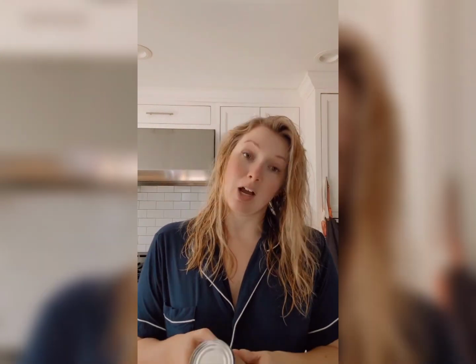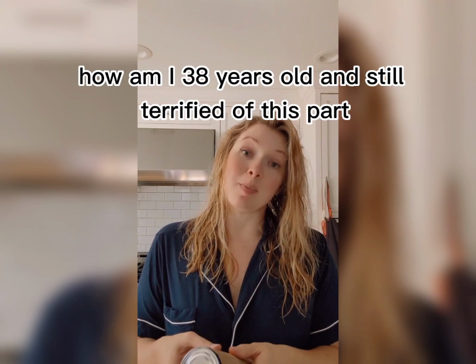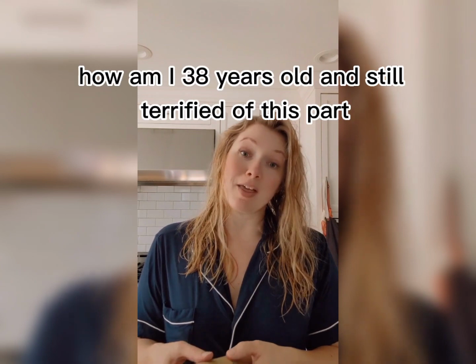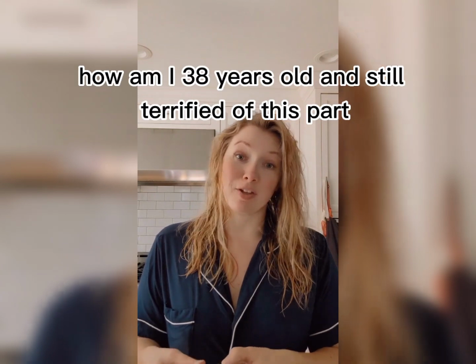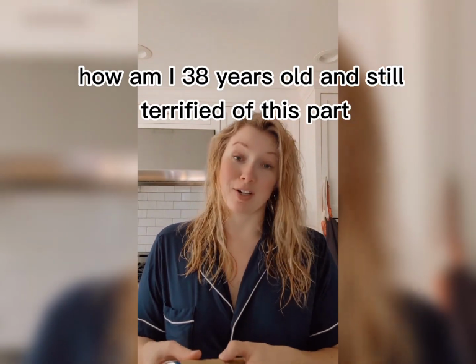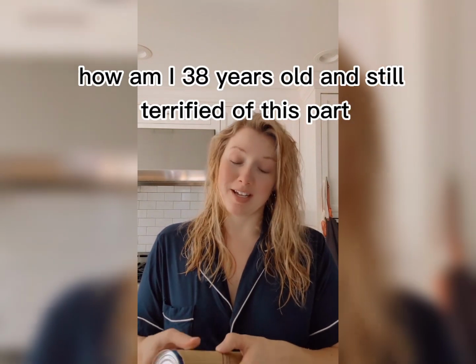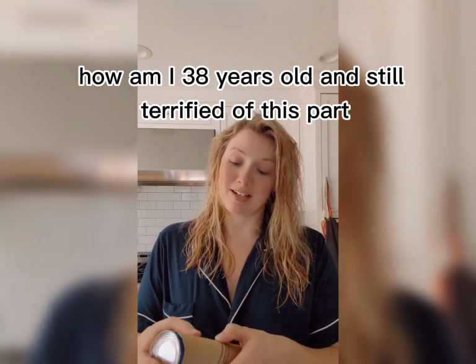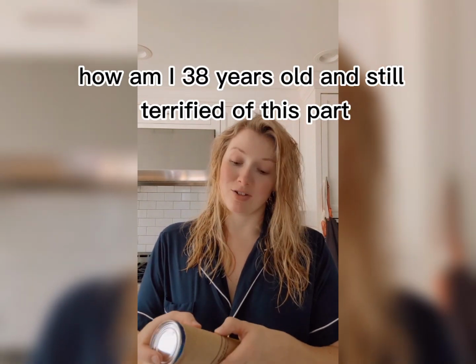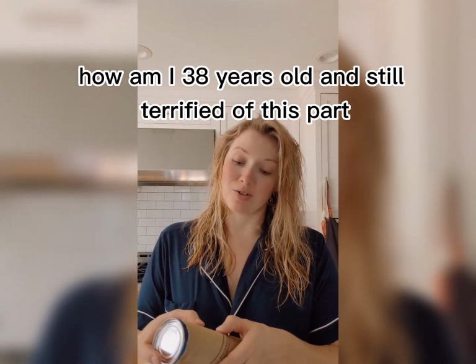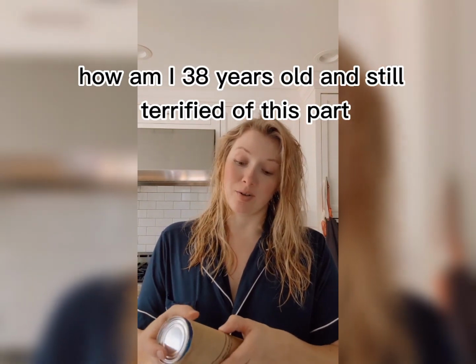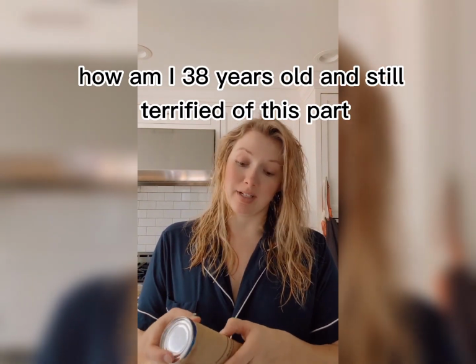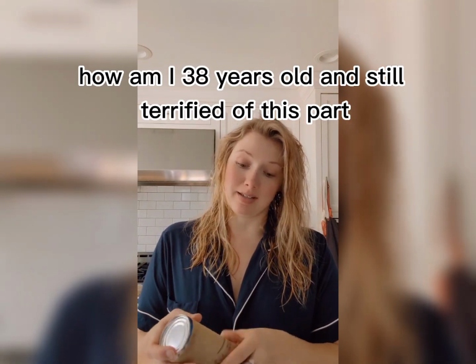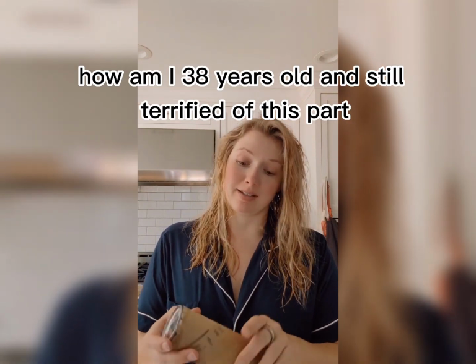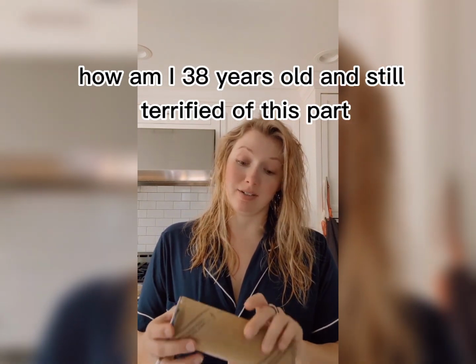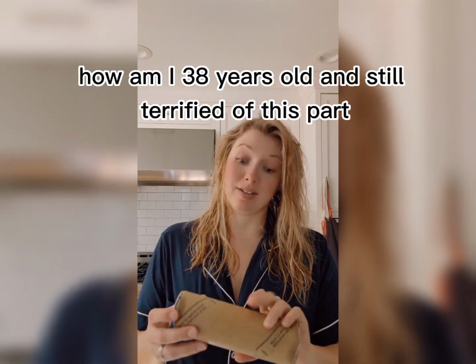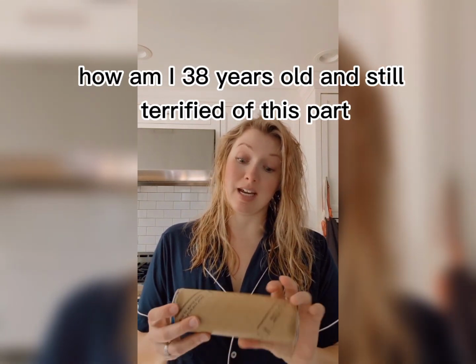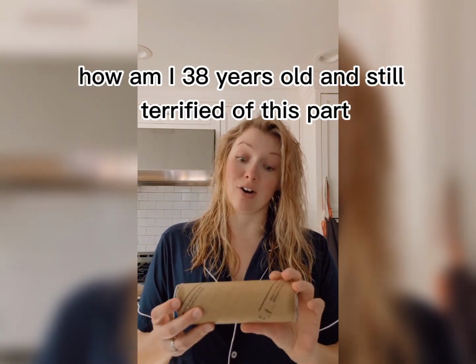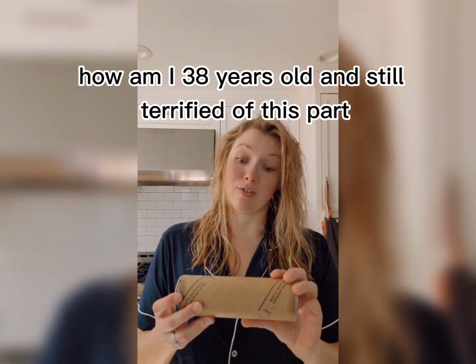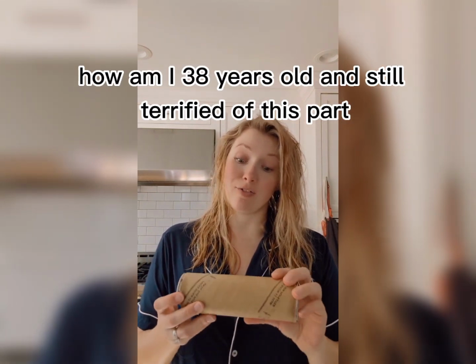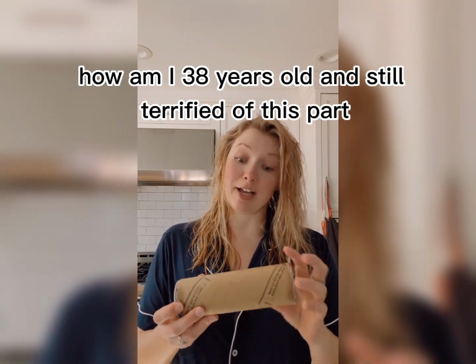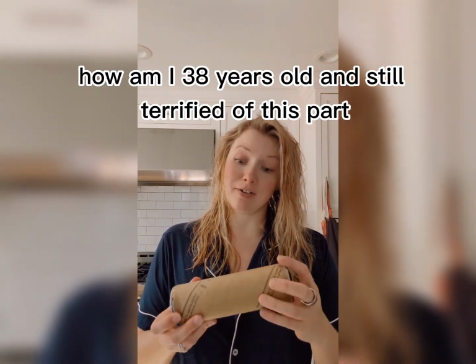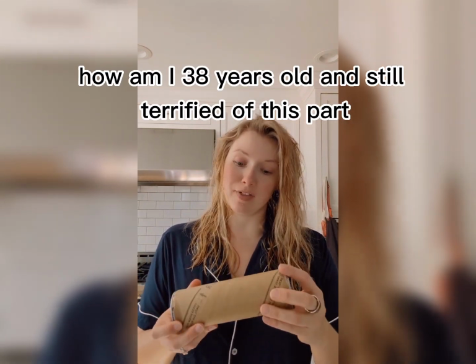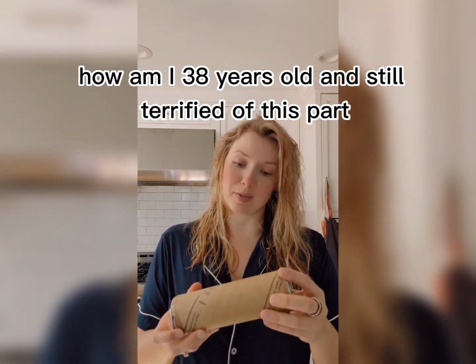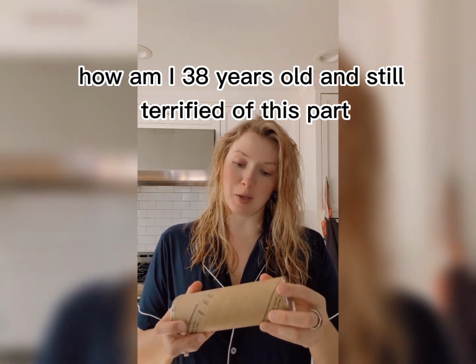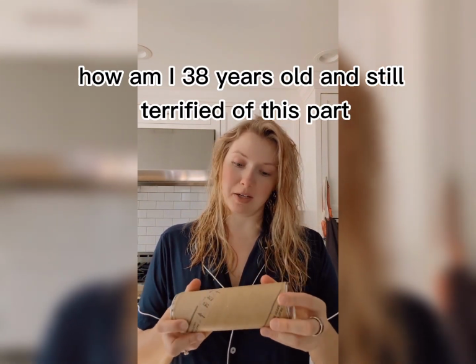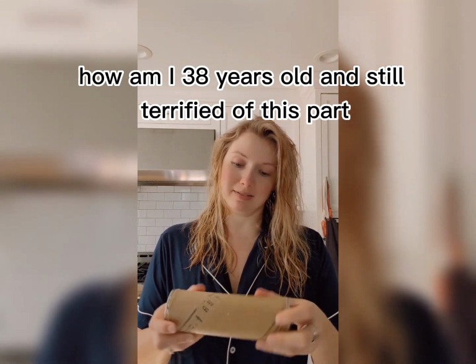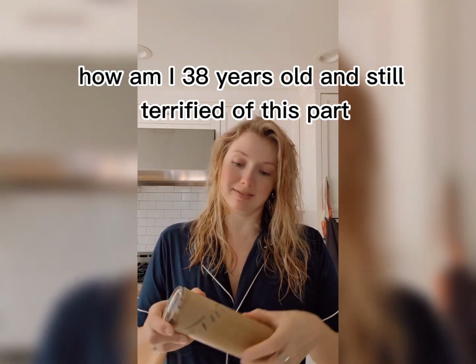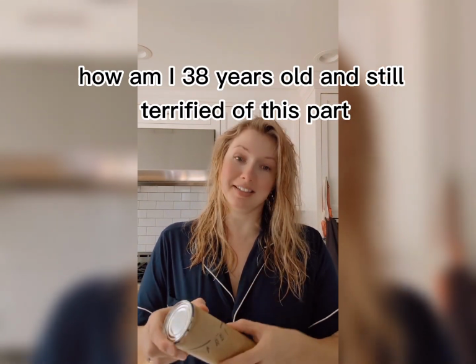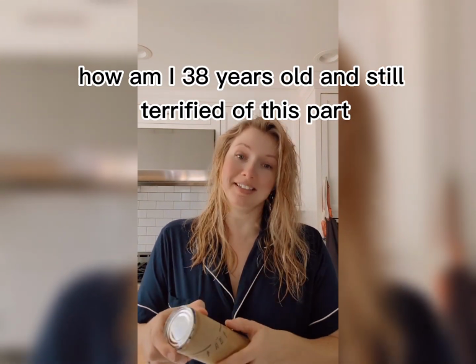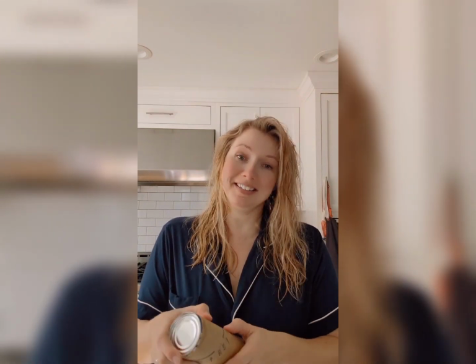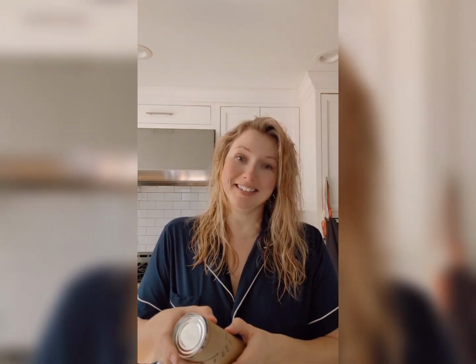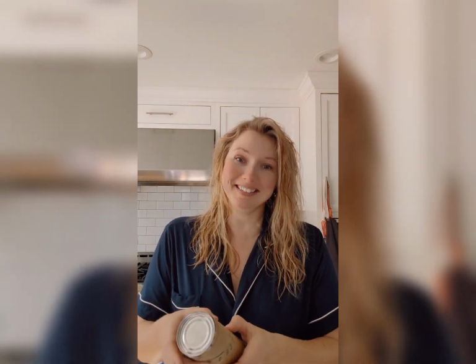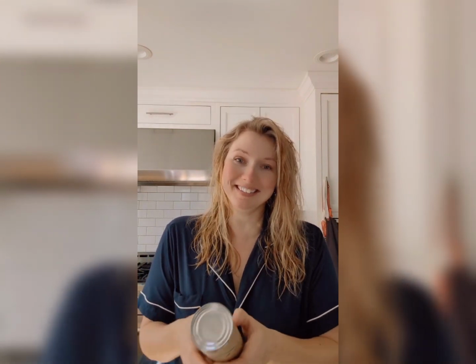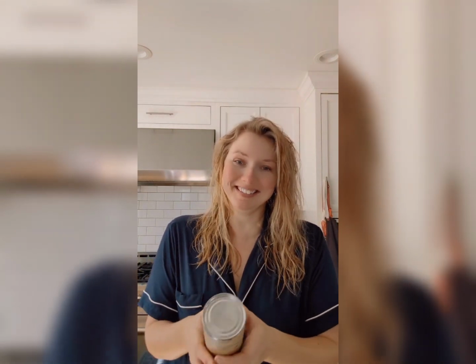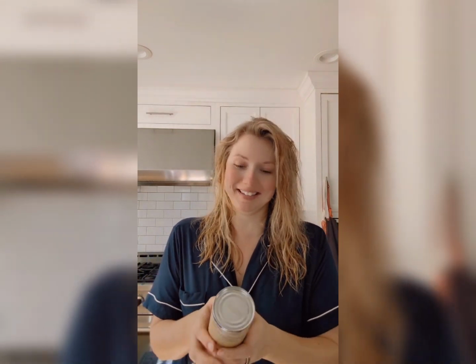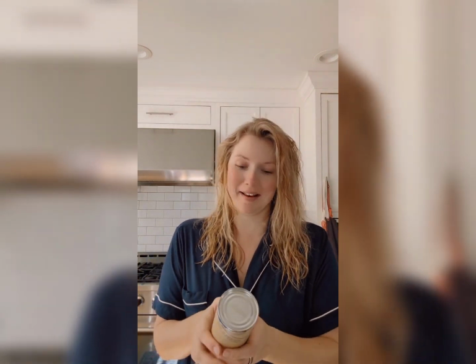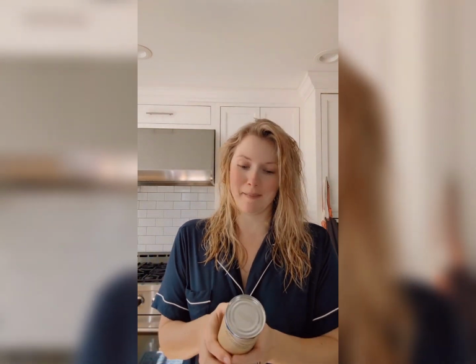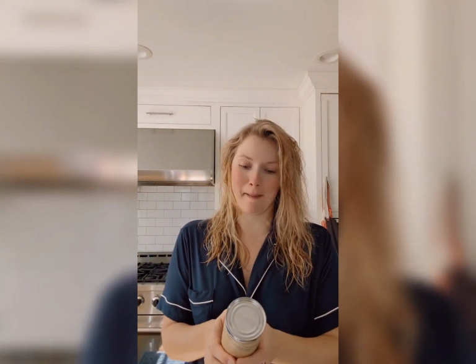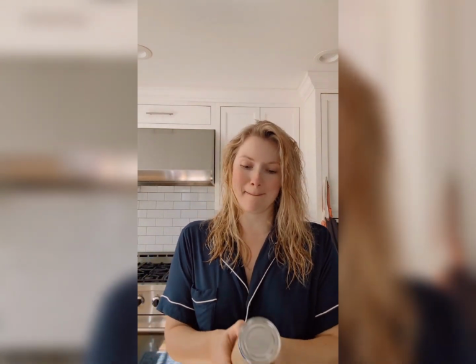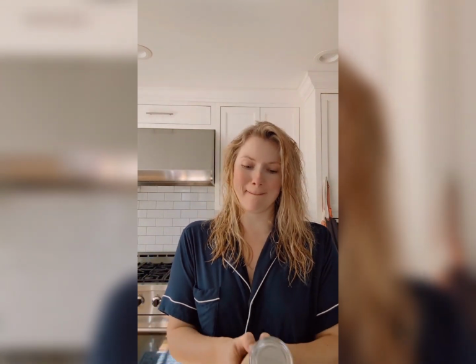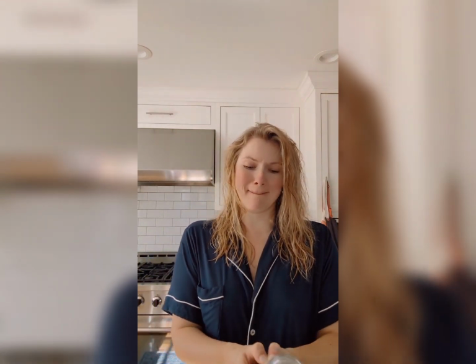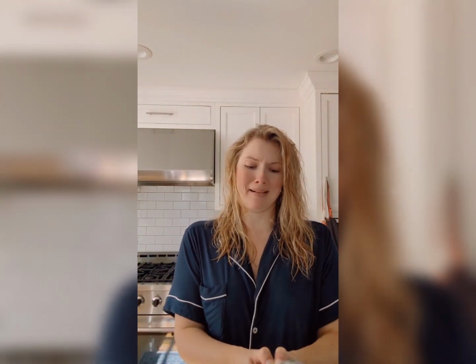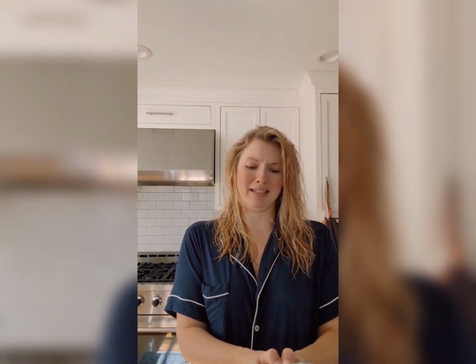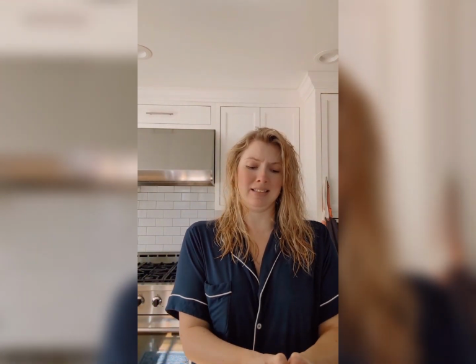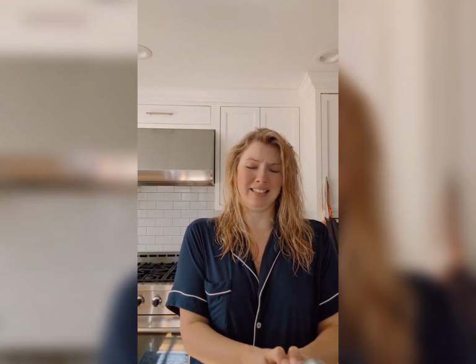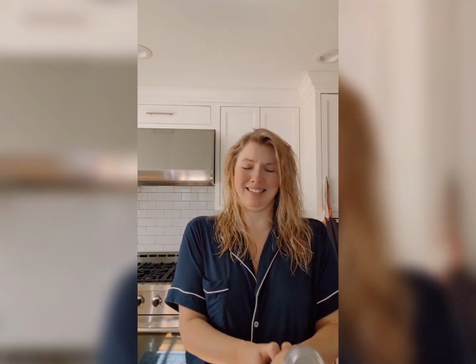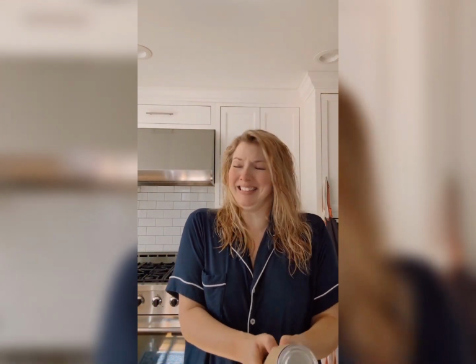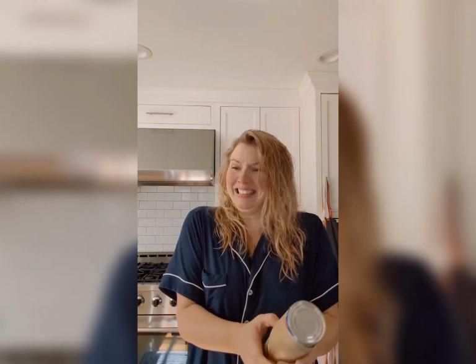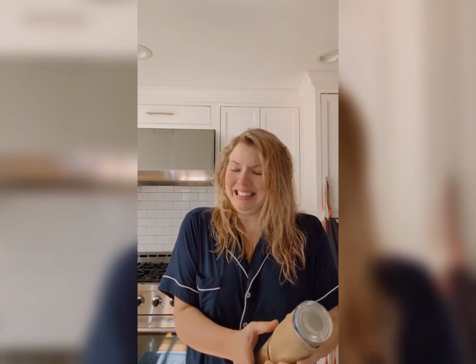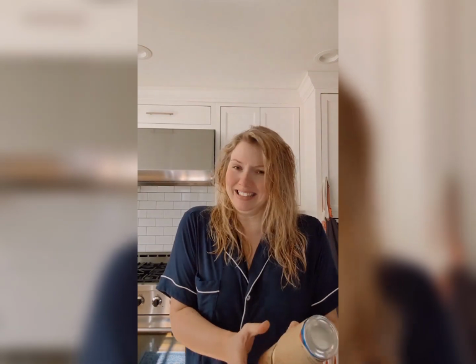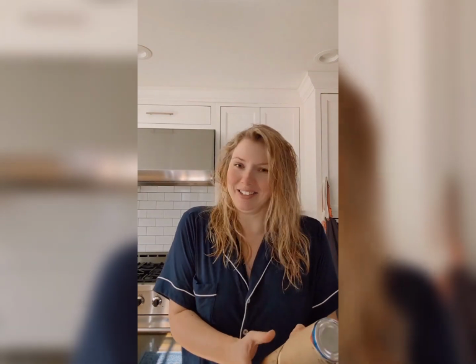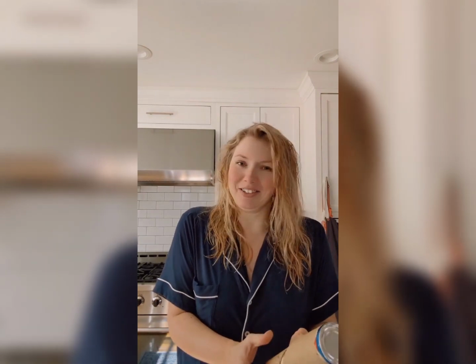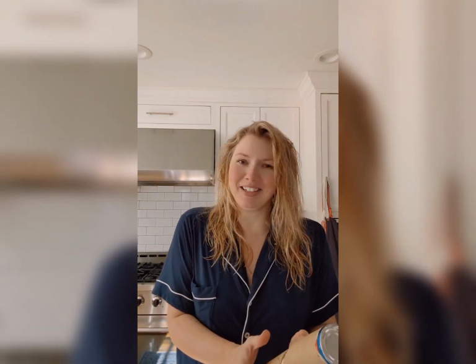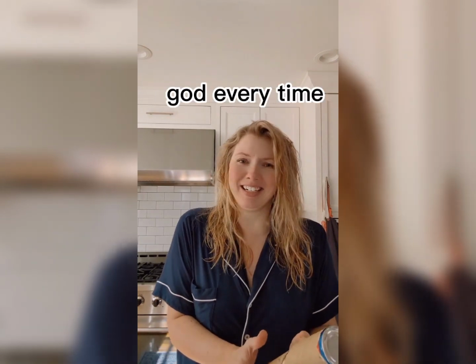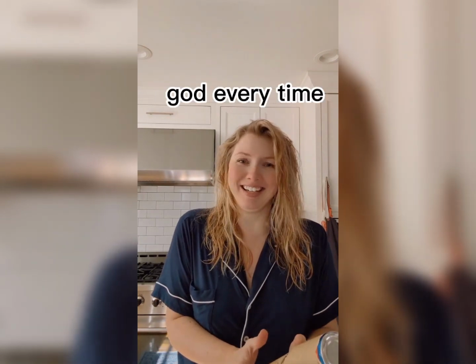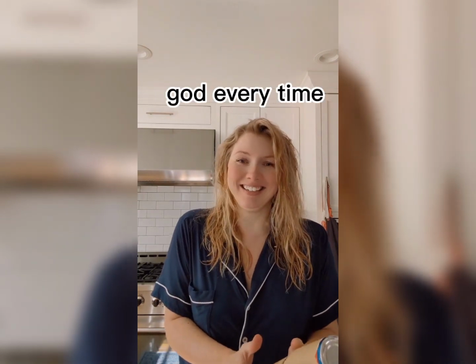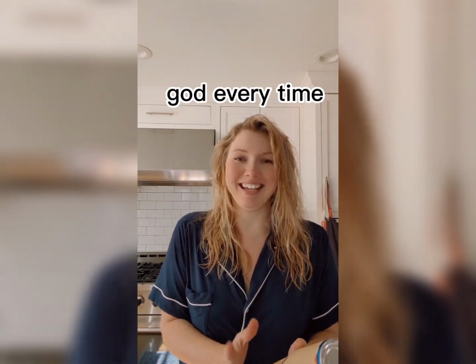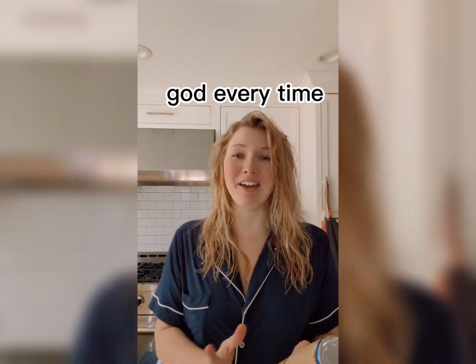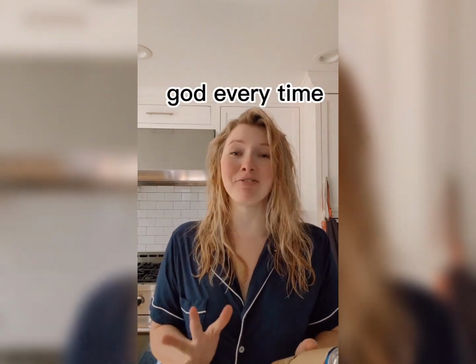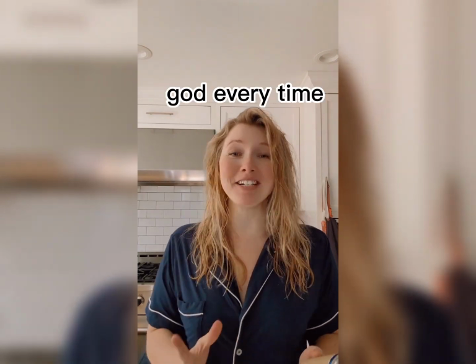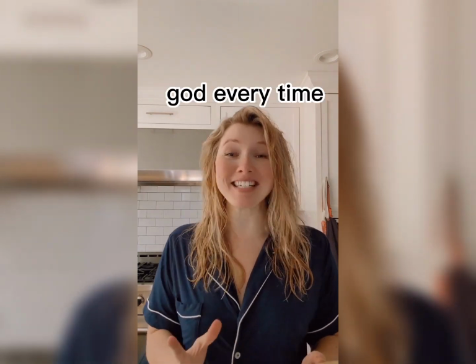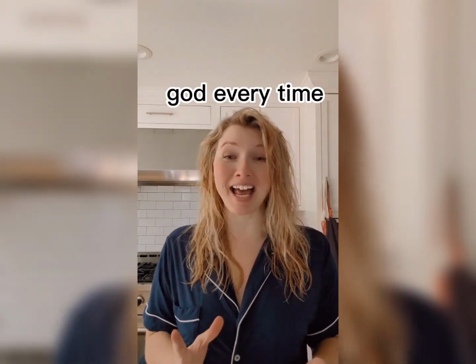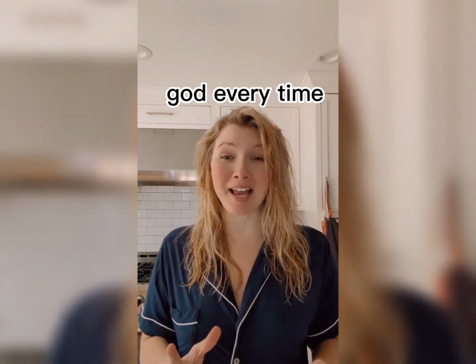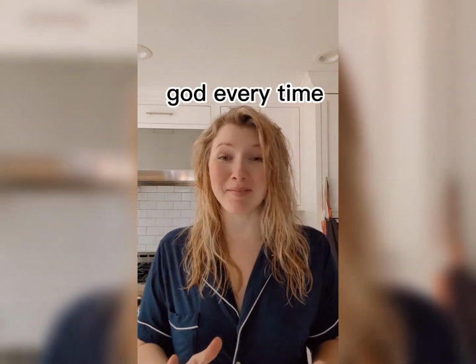How am I 38 years old? I'm still terrified of this part. Oh god, every time!